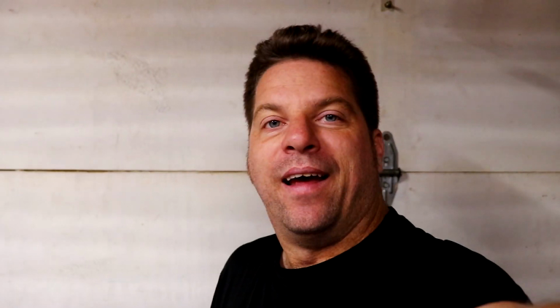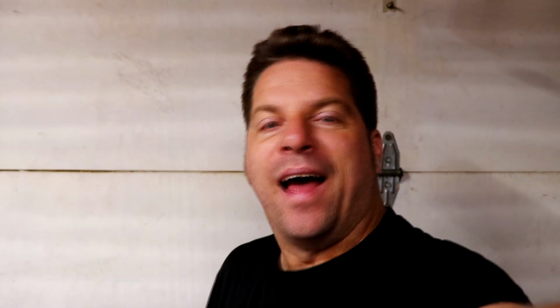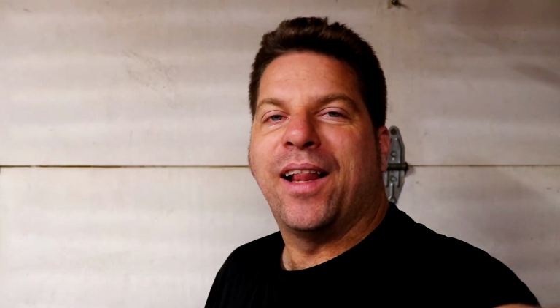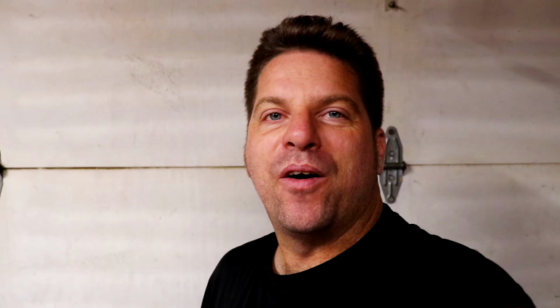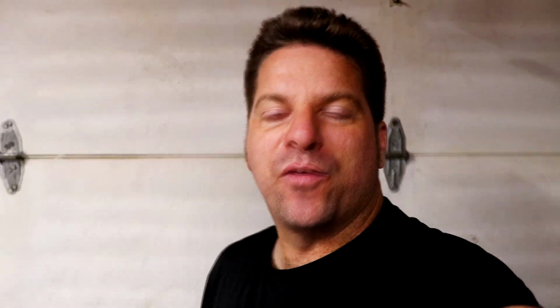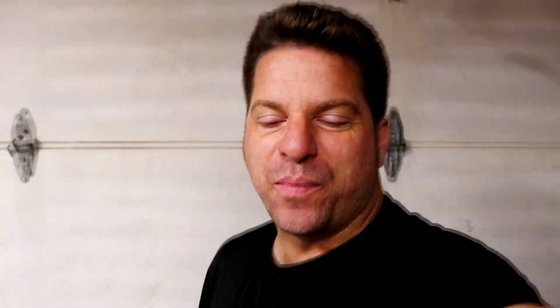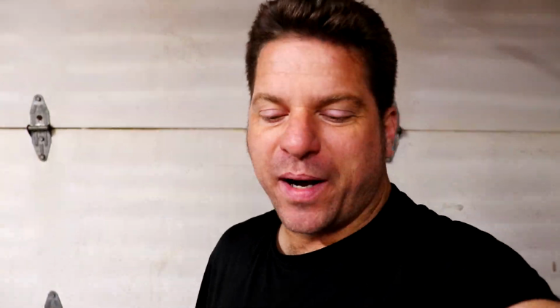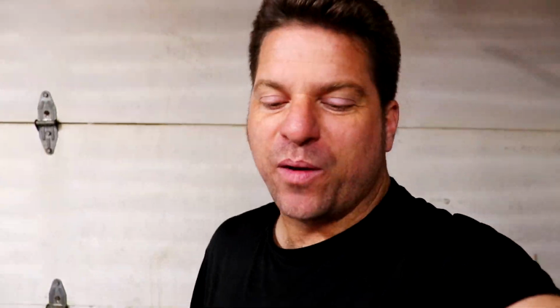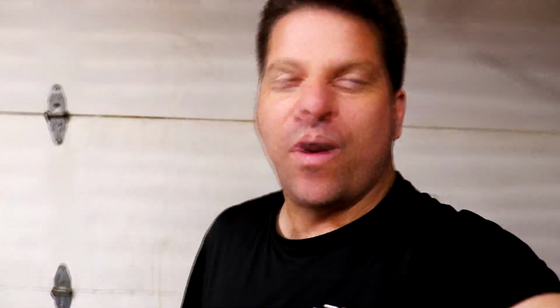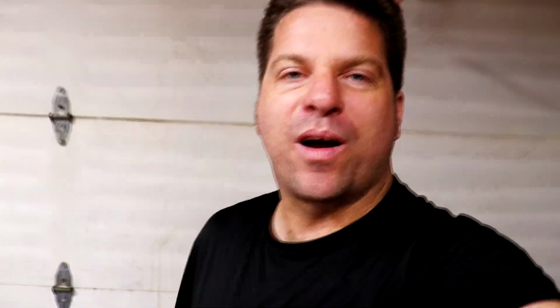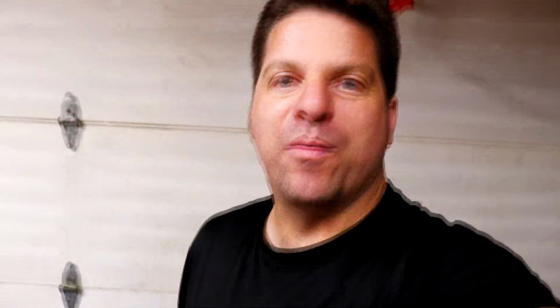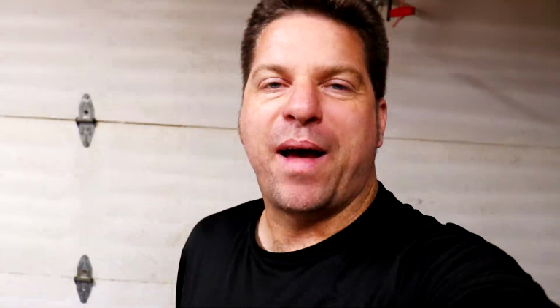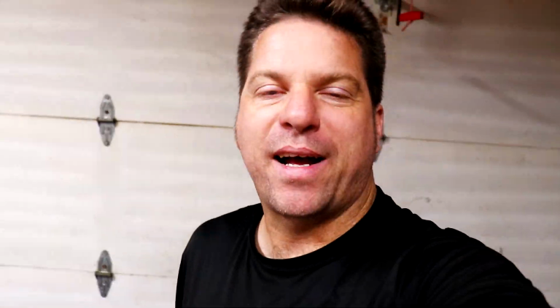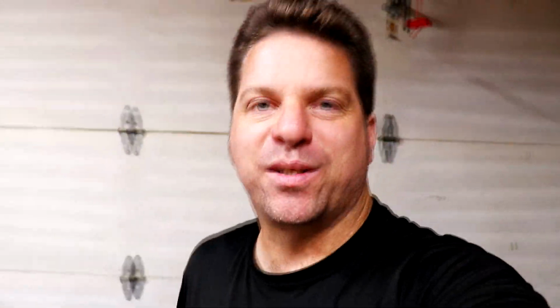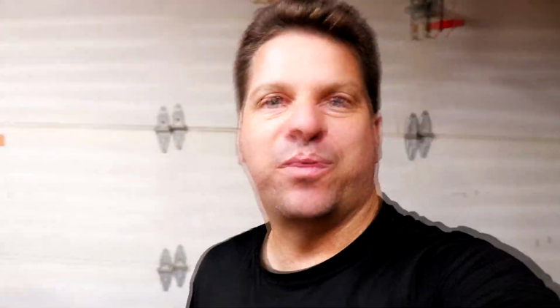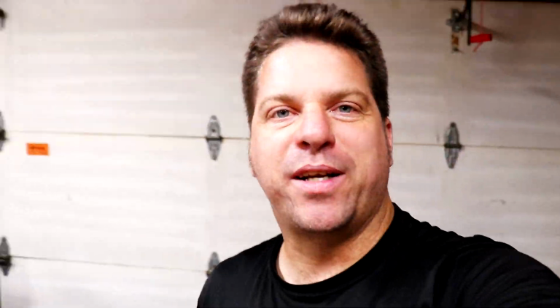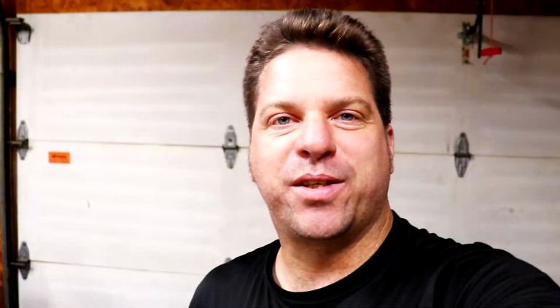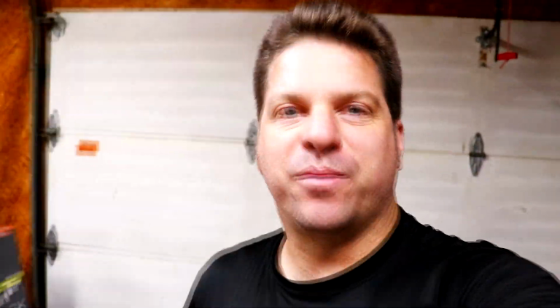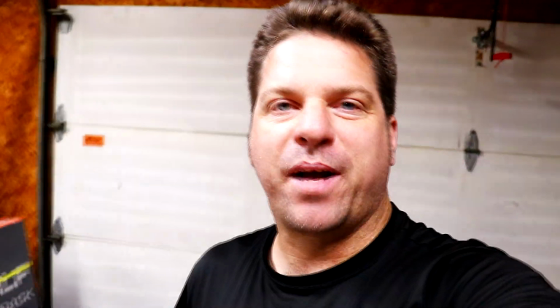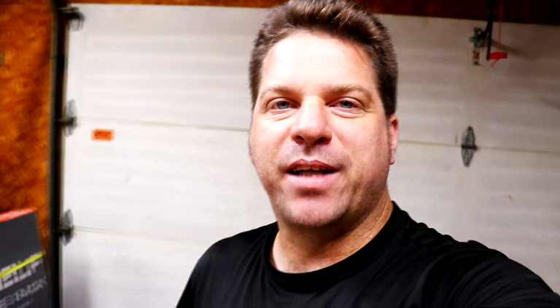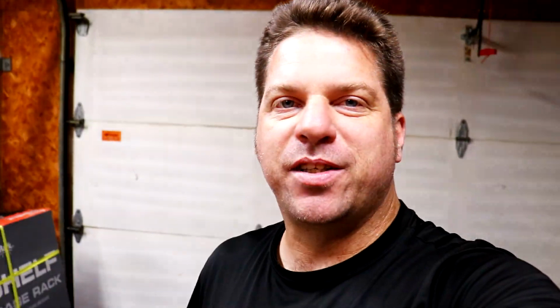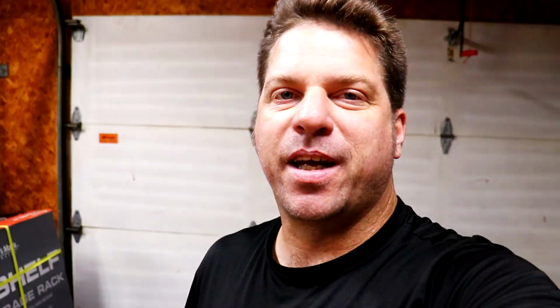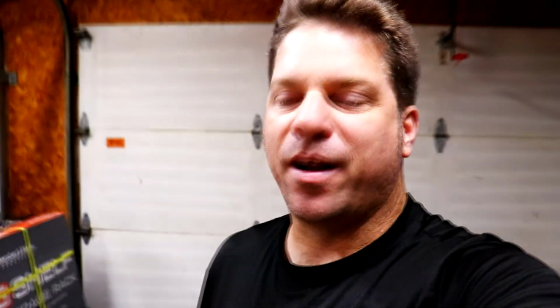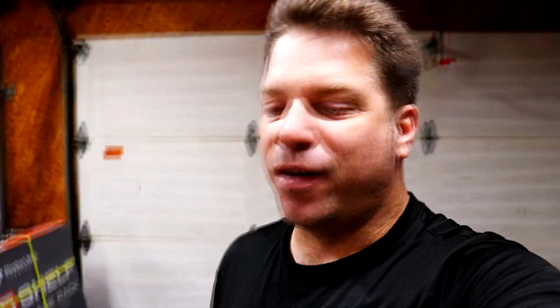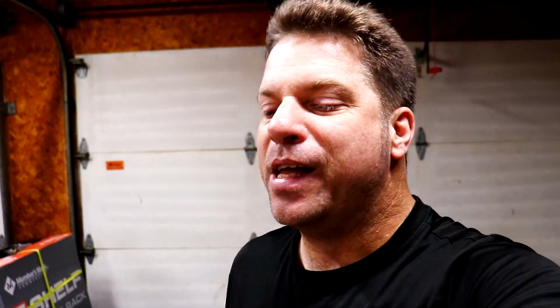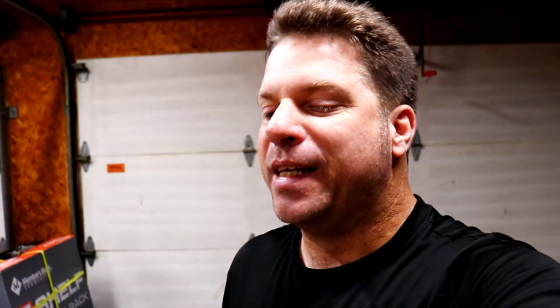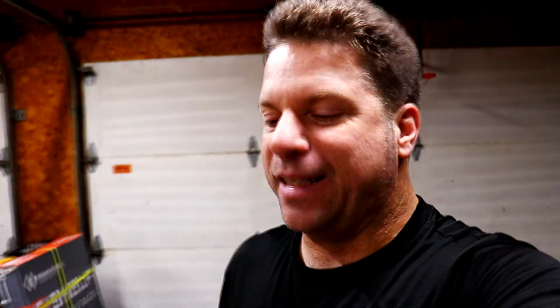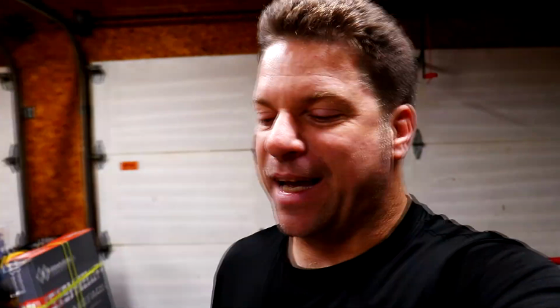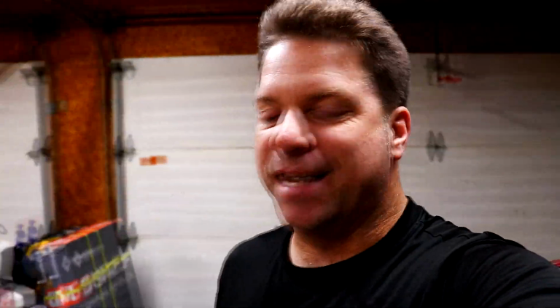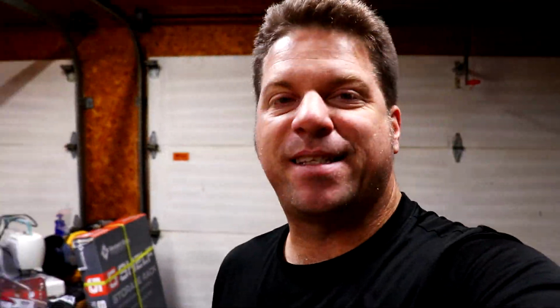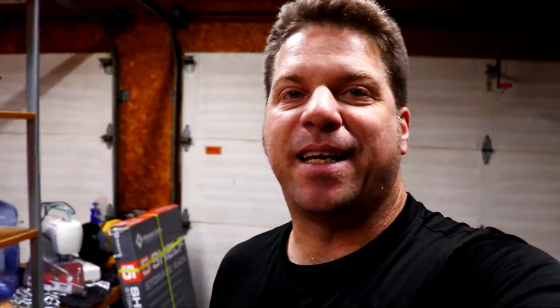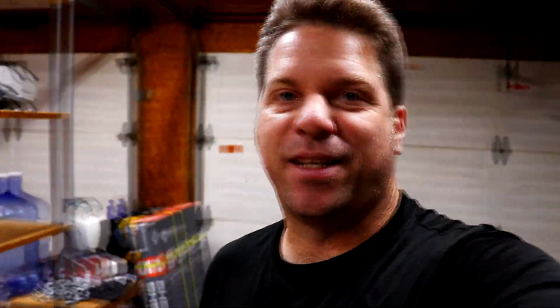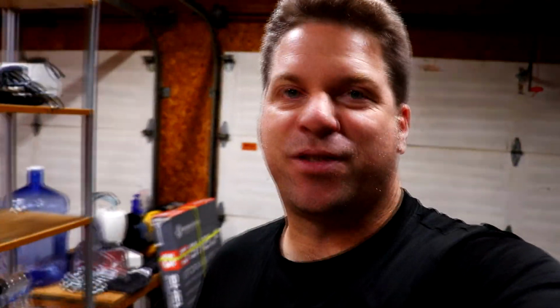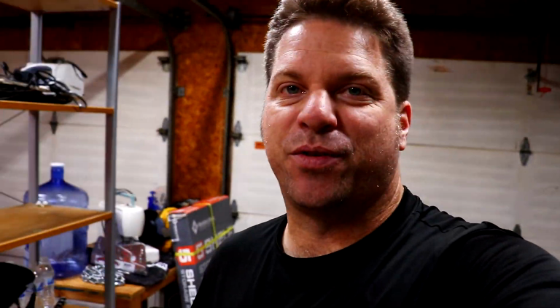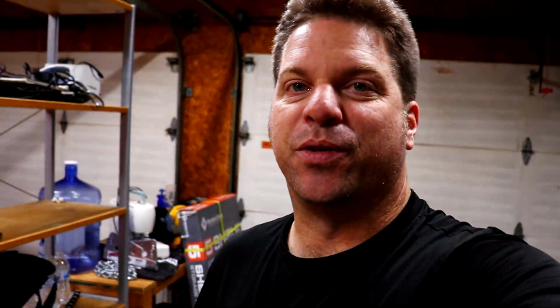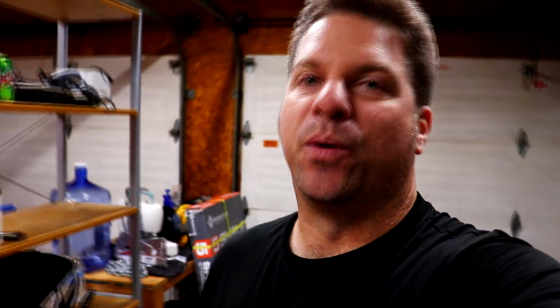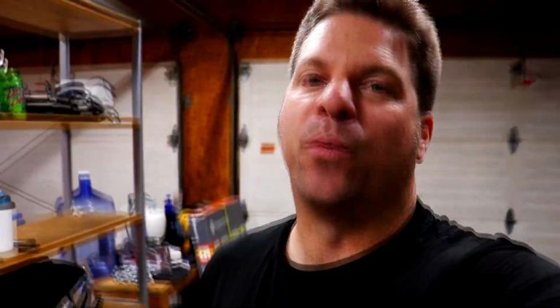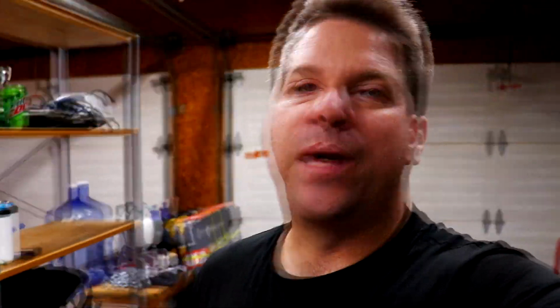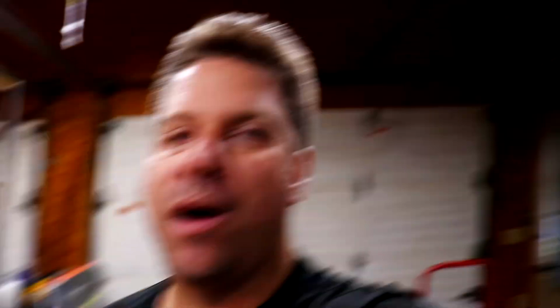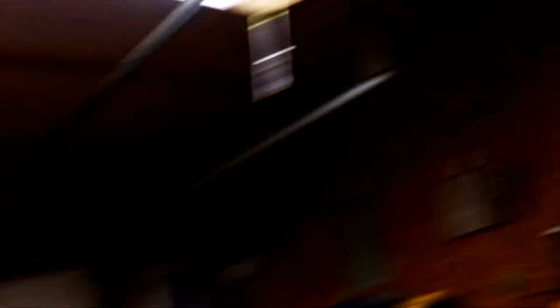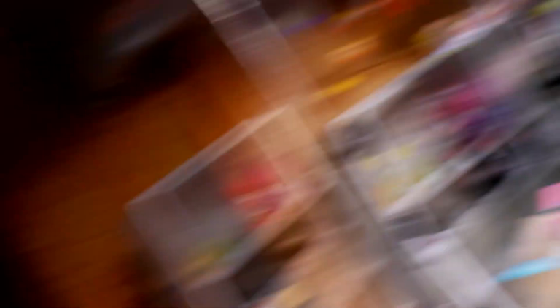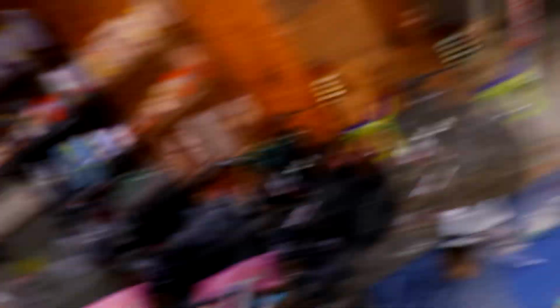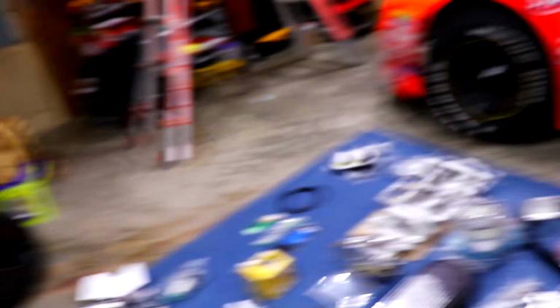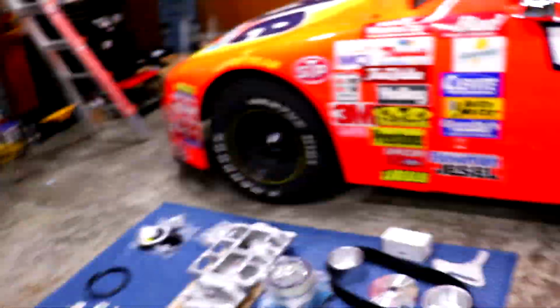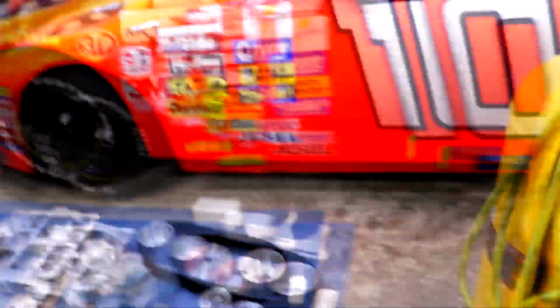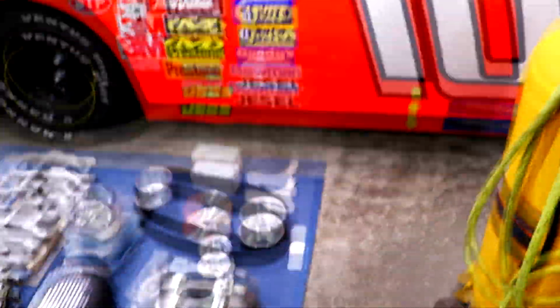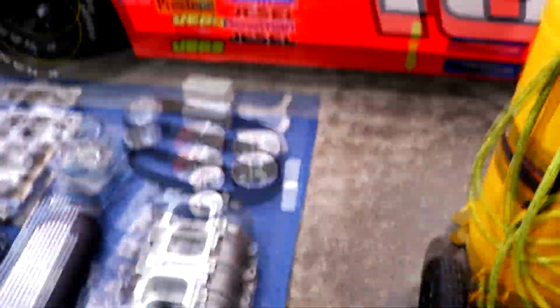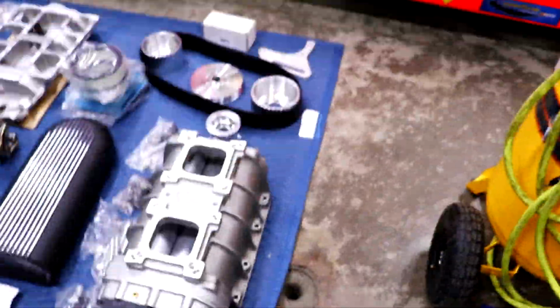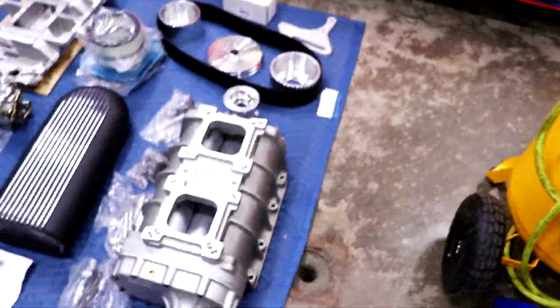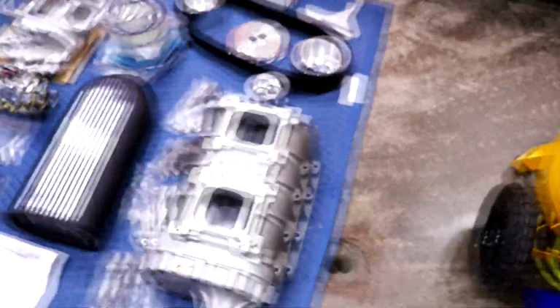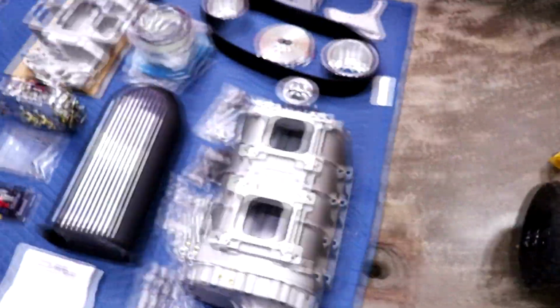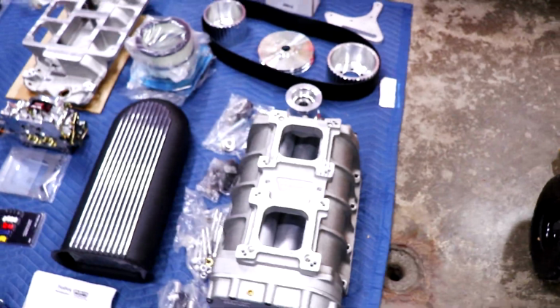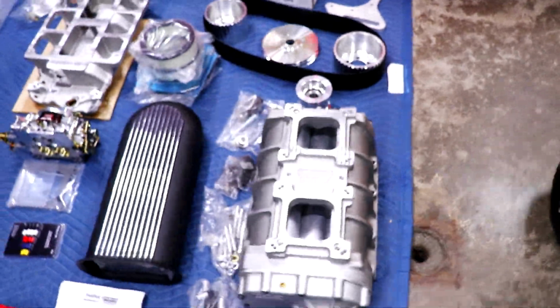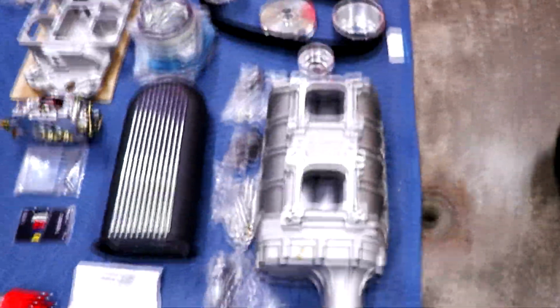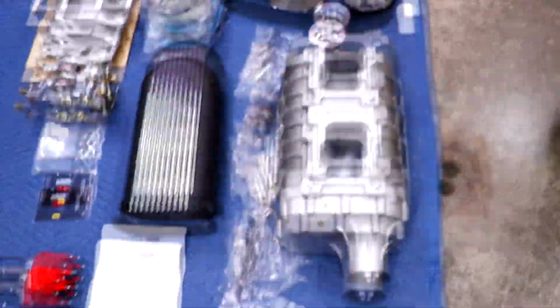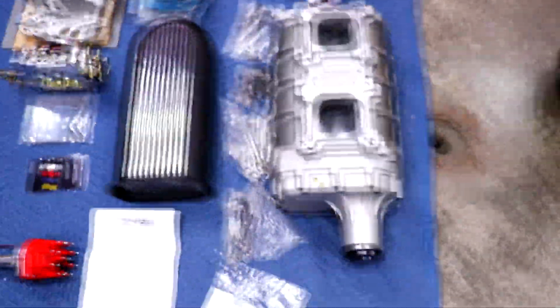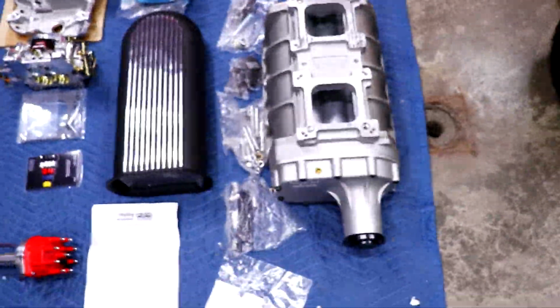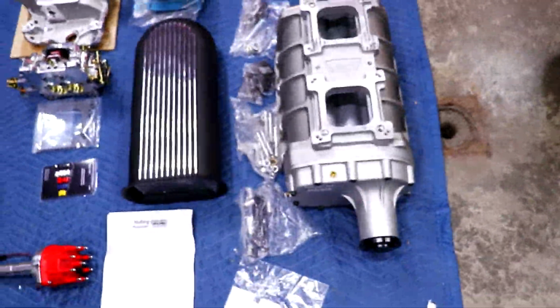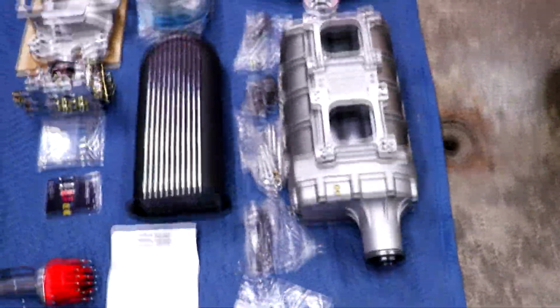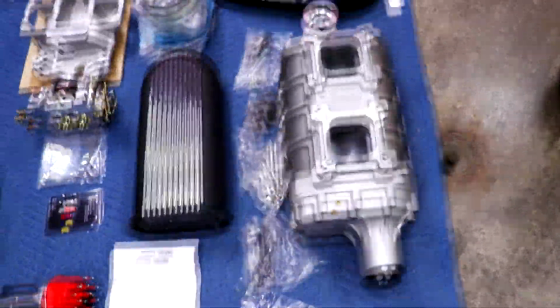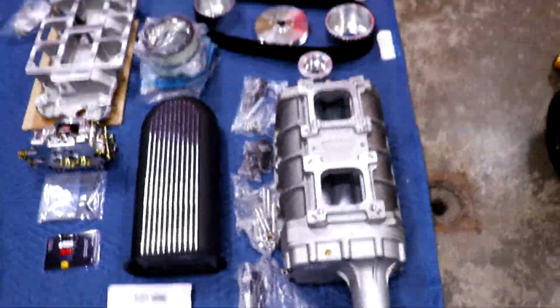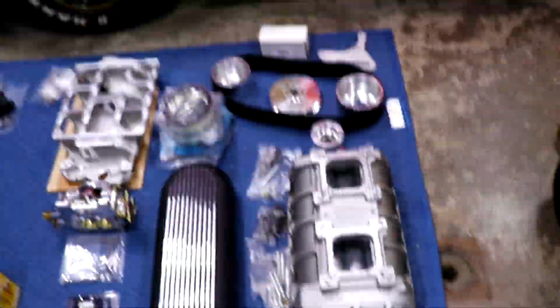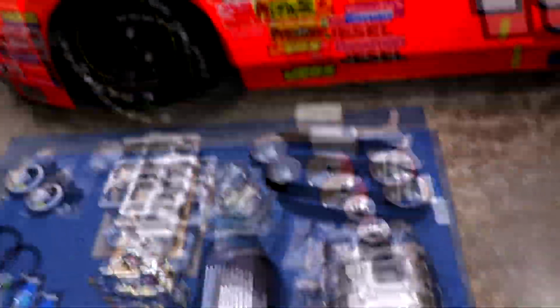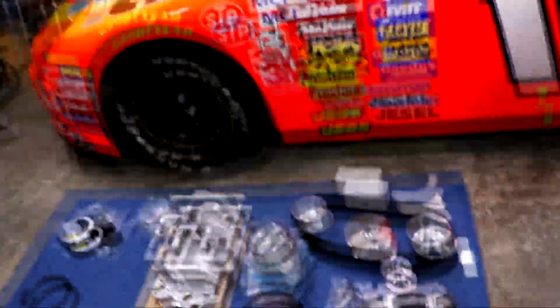Hello, everybody. Welcome back to the Right Turn Randy channel. Yes, it's true — we are supercharging the Tide Car.